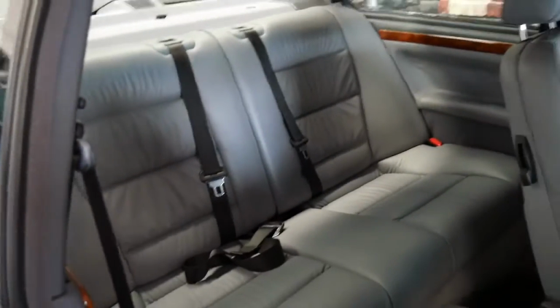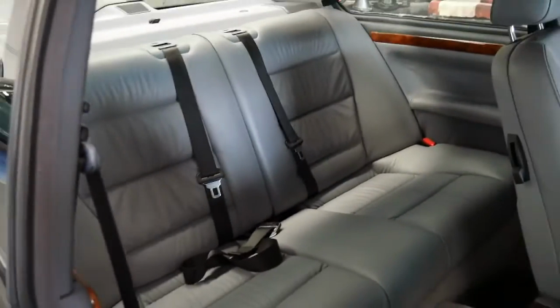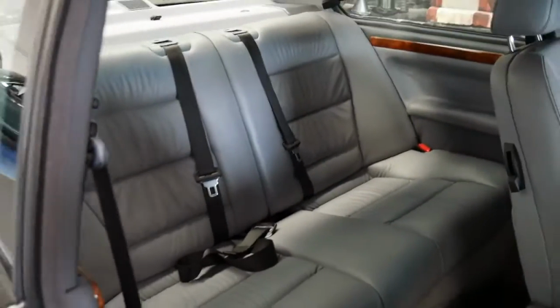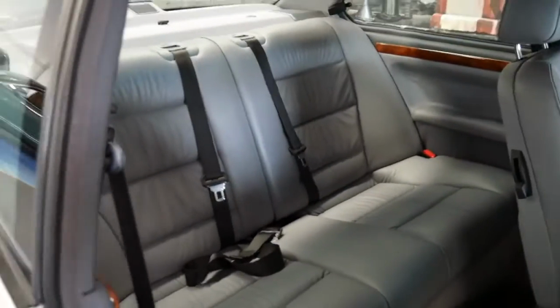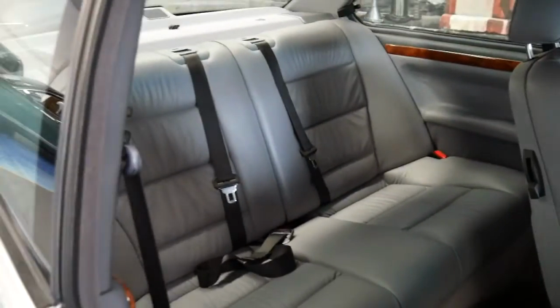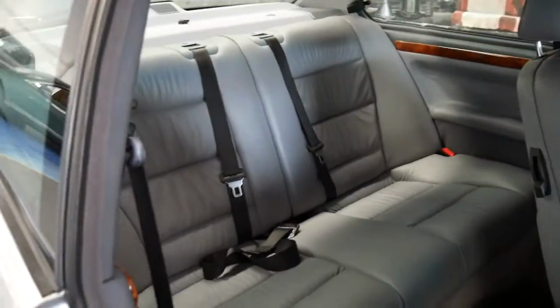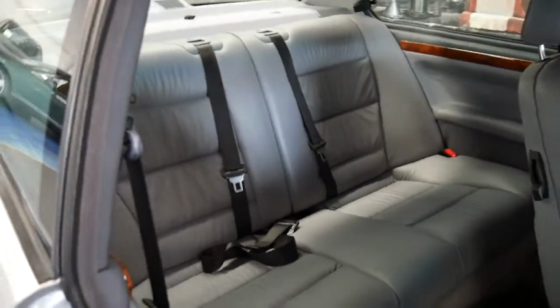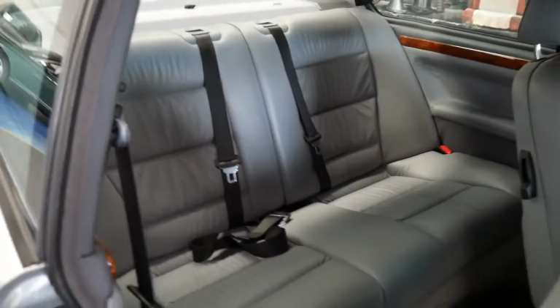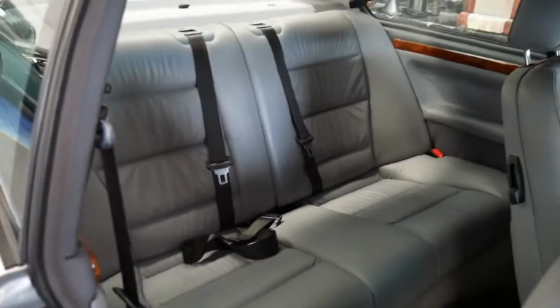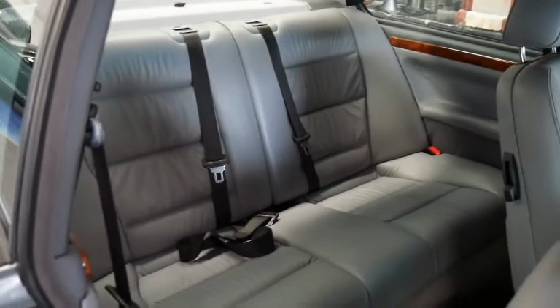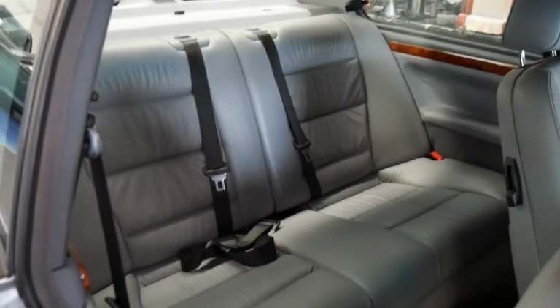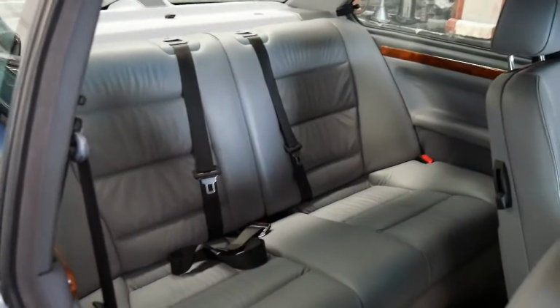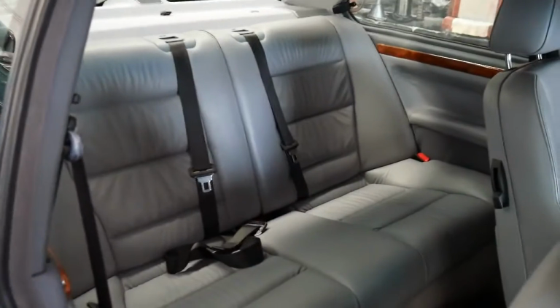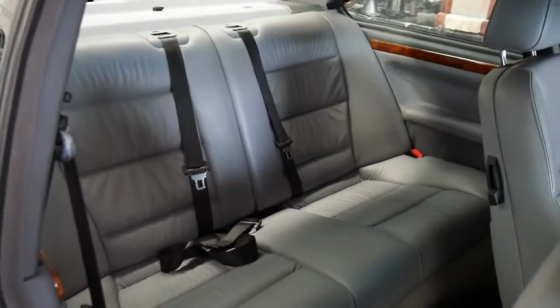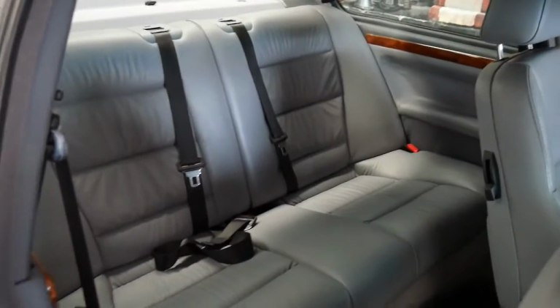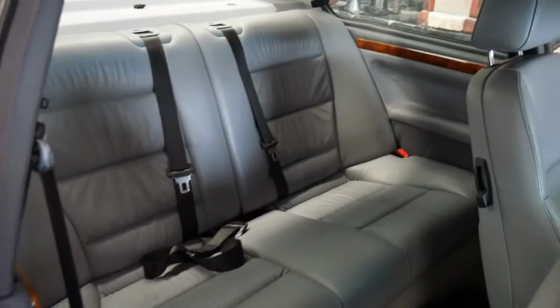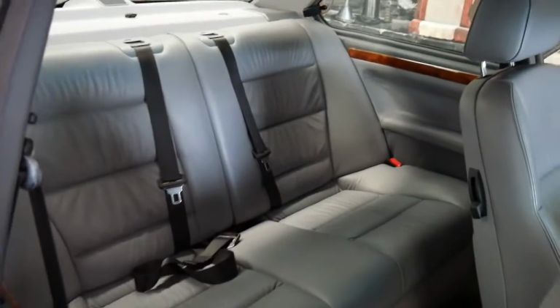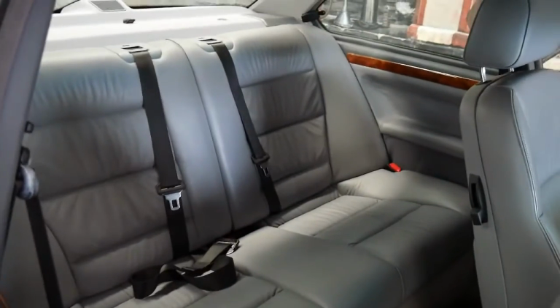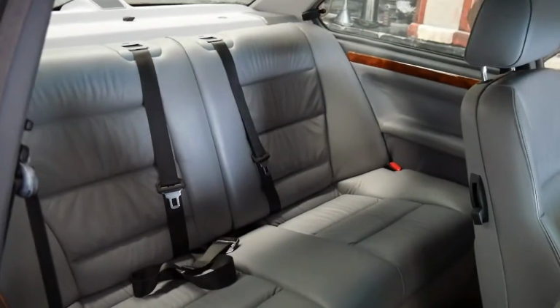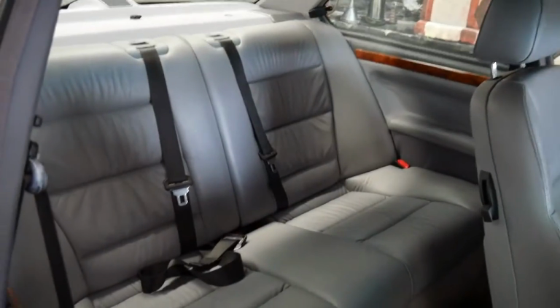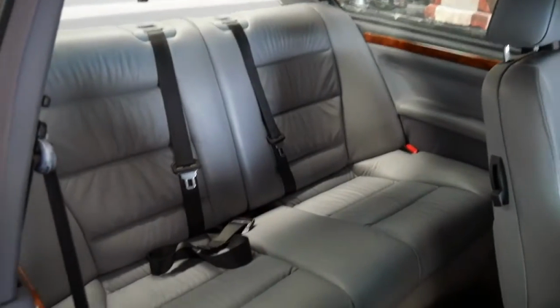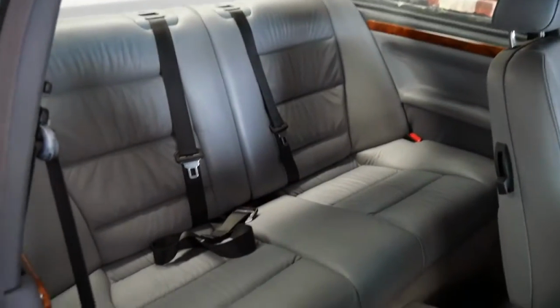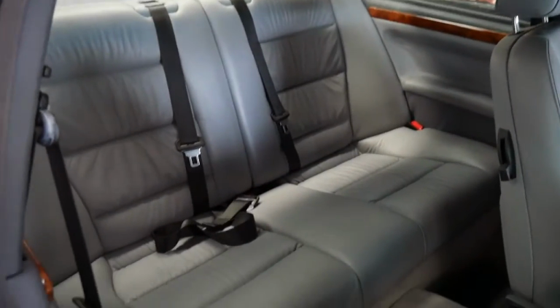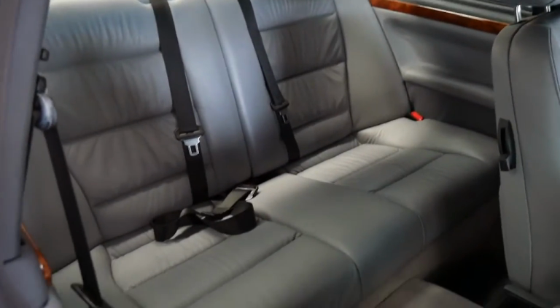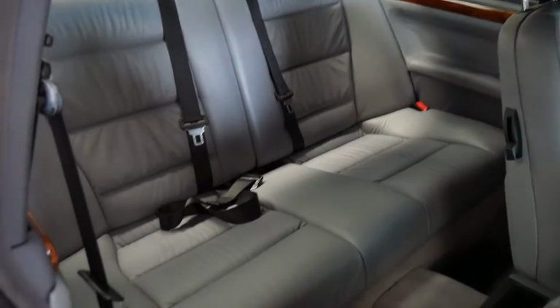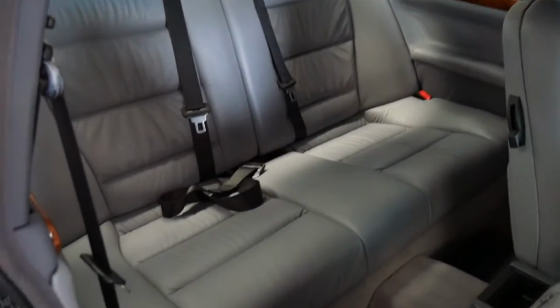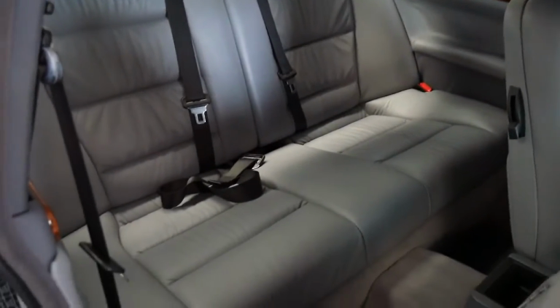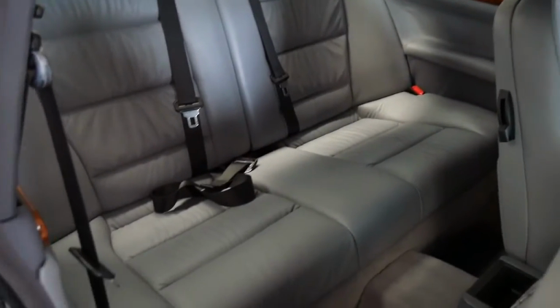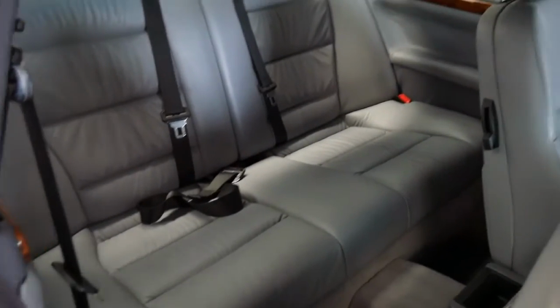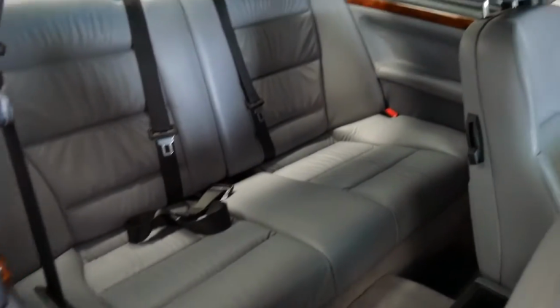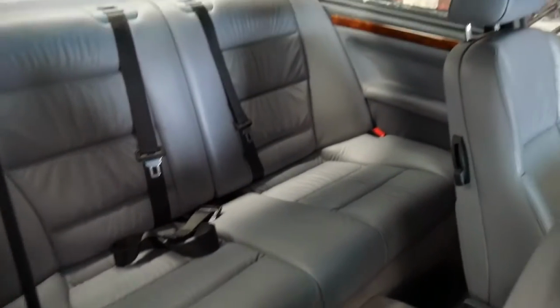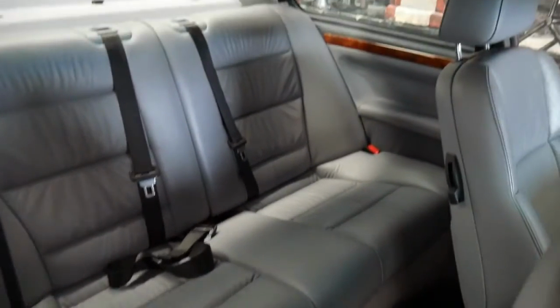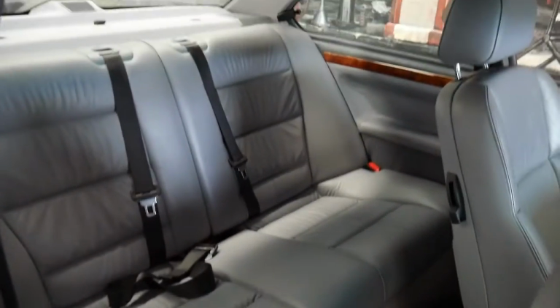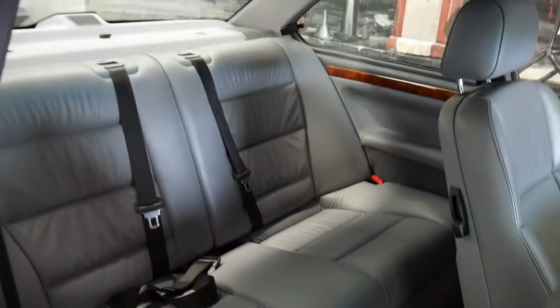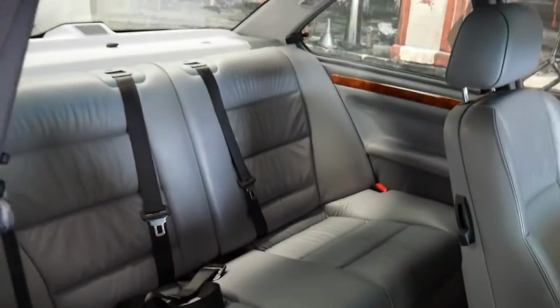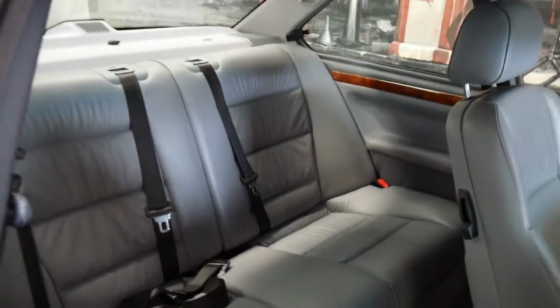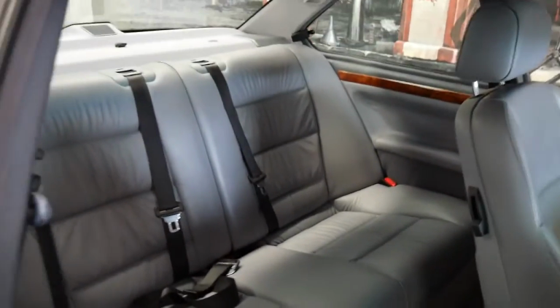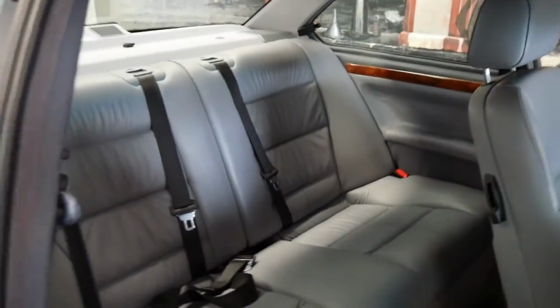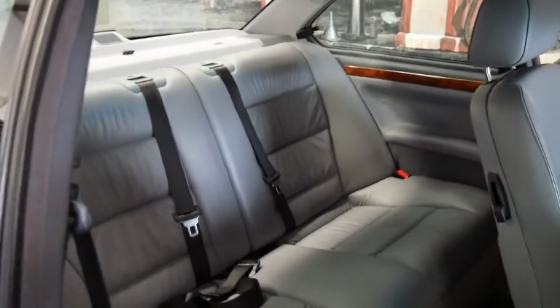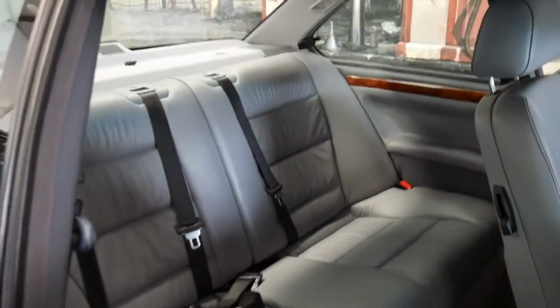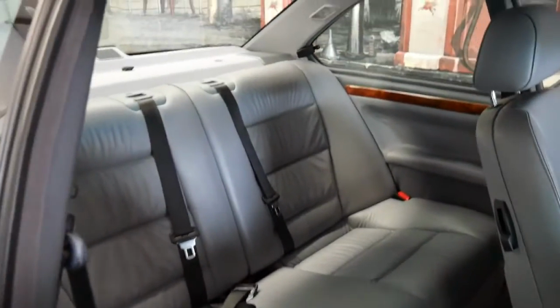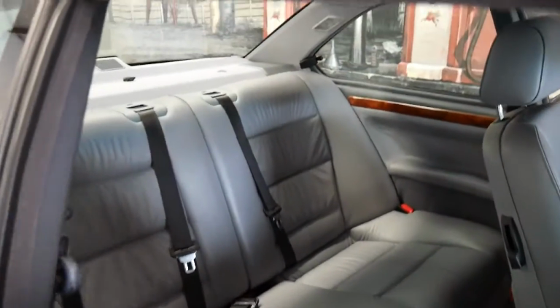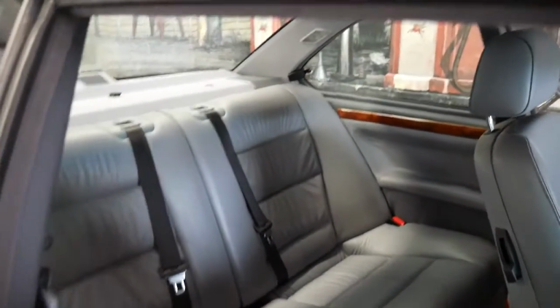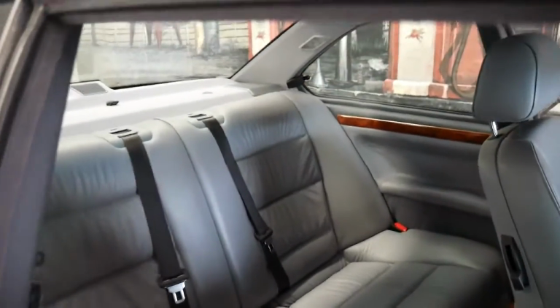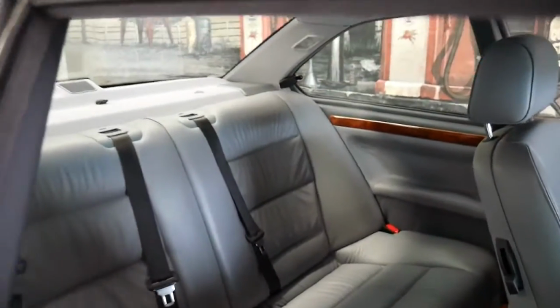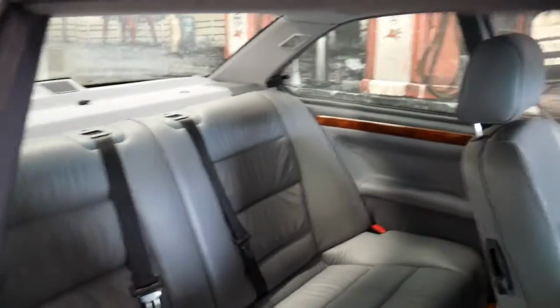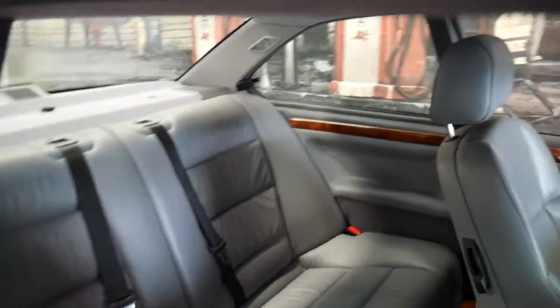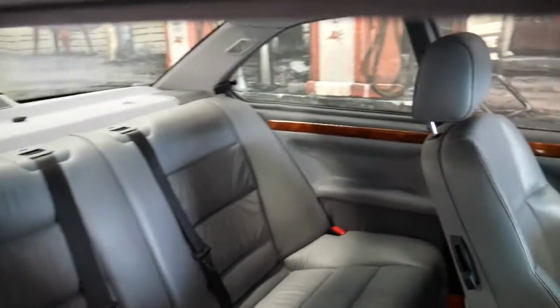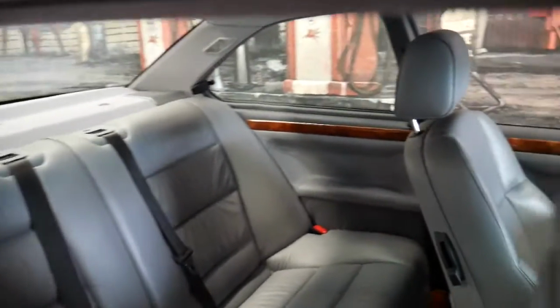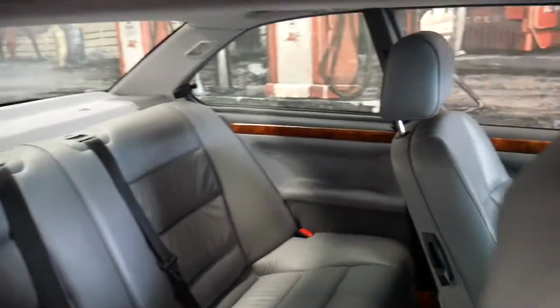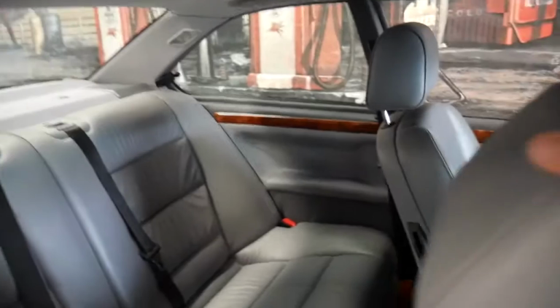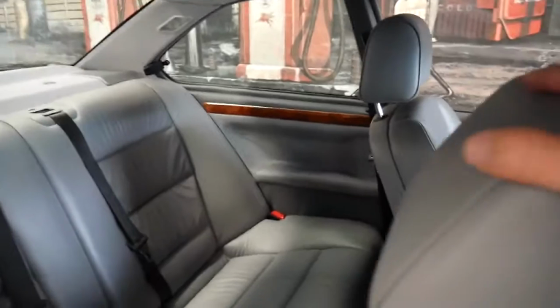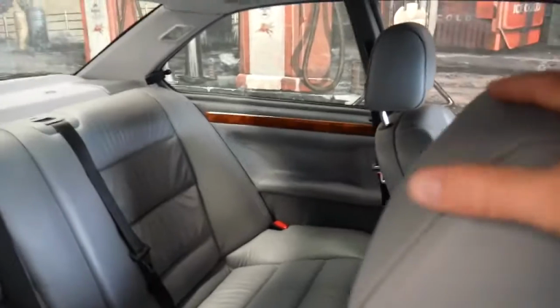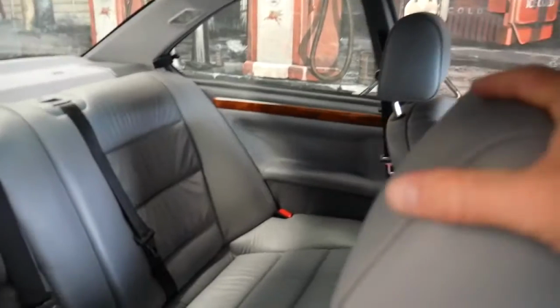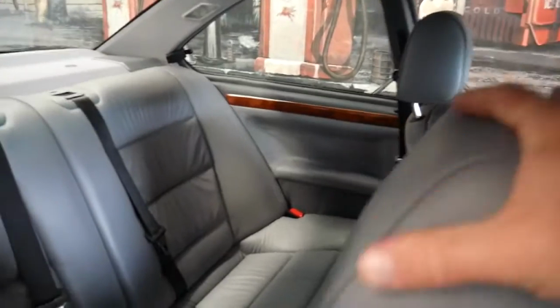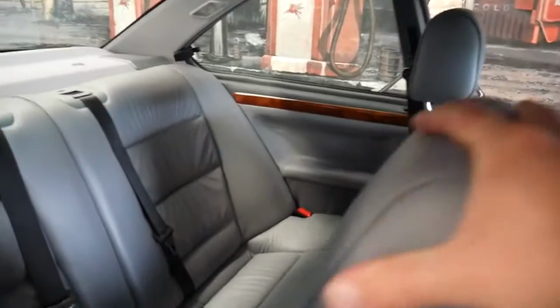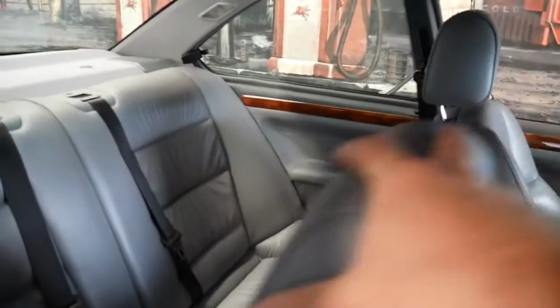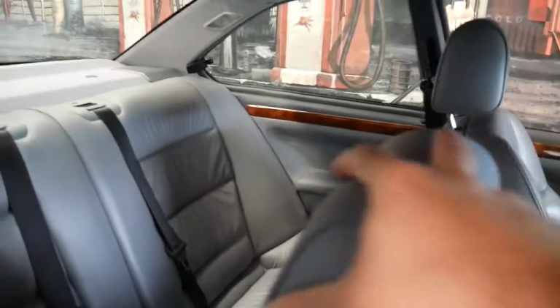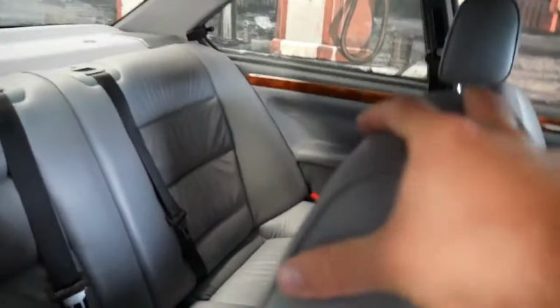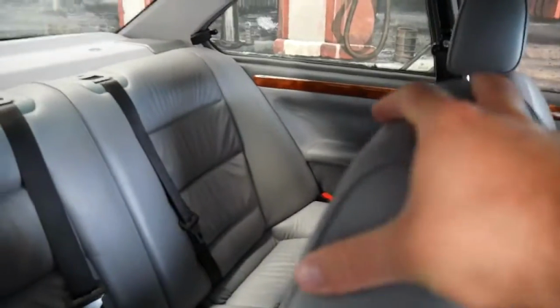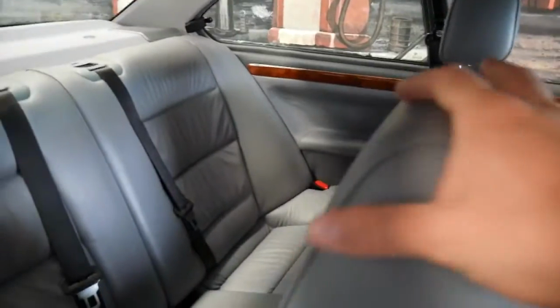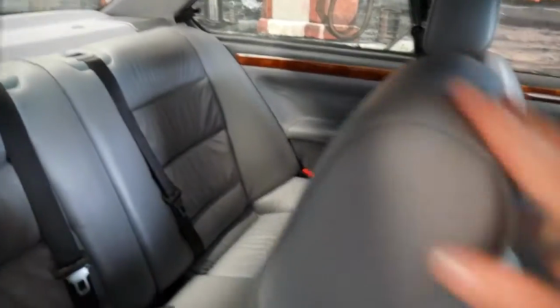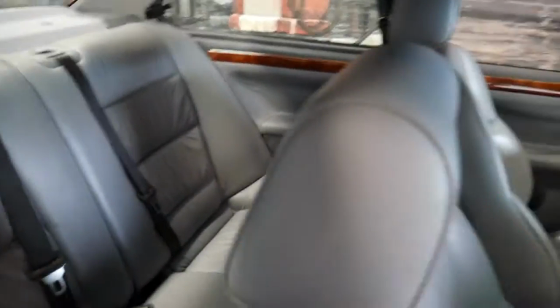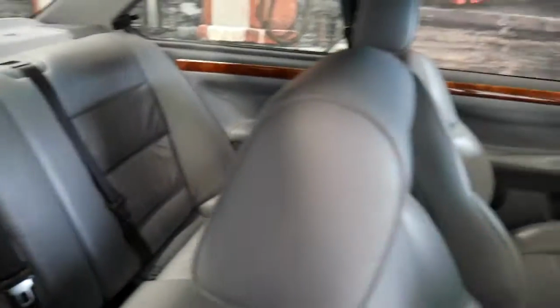Being a coupe, the back seat doesn't look like it's been sat in at all really, and overall is in particularly good condition.